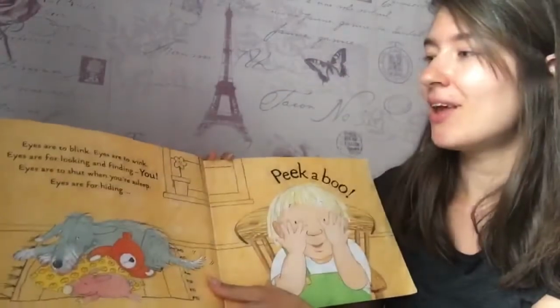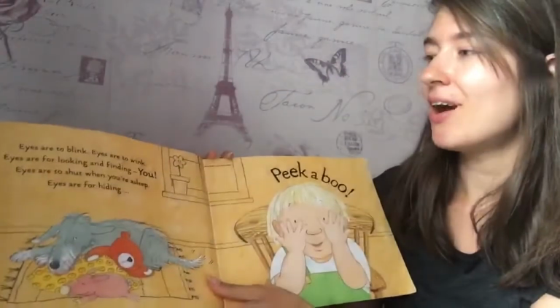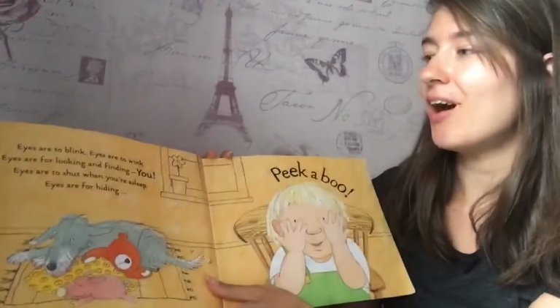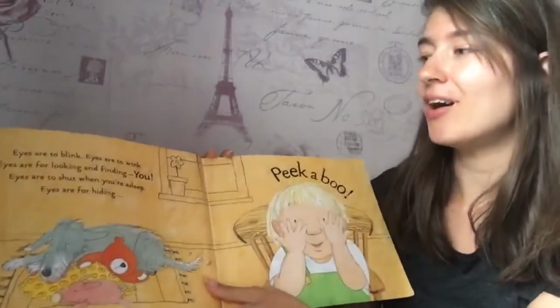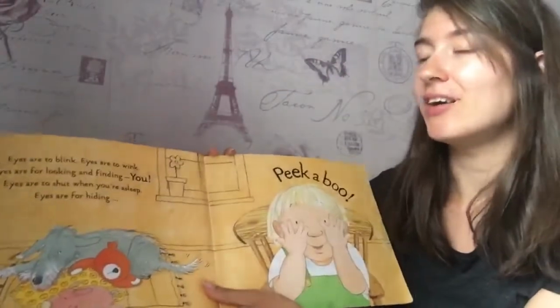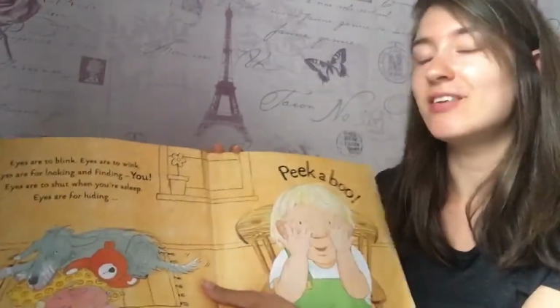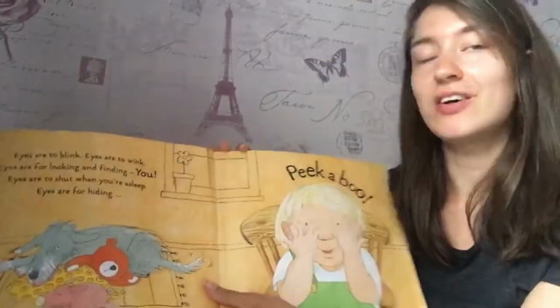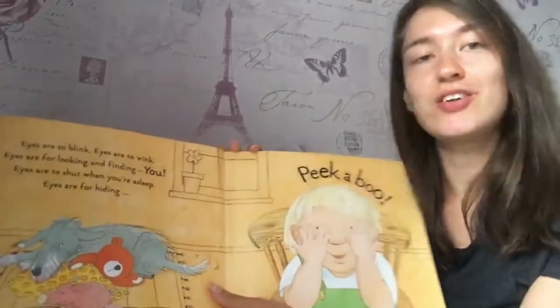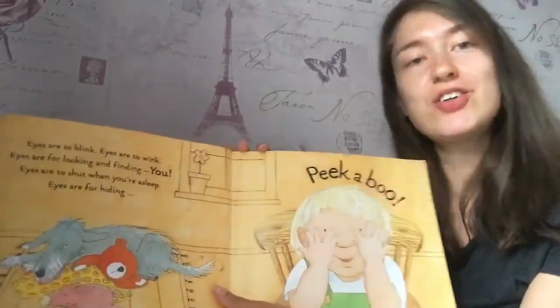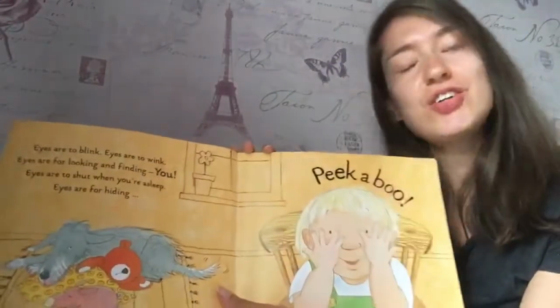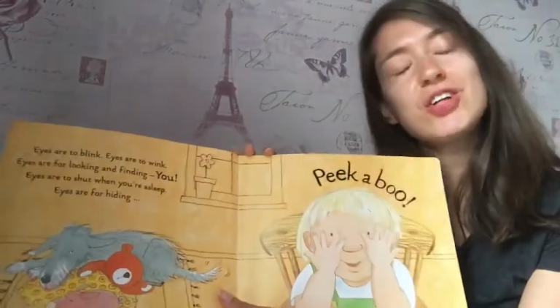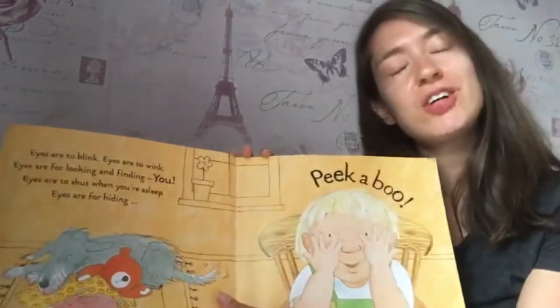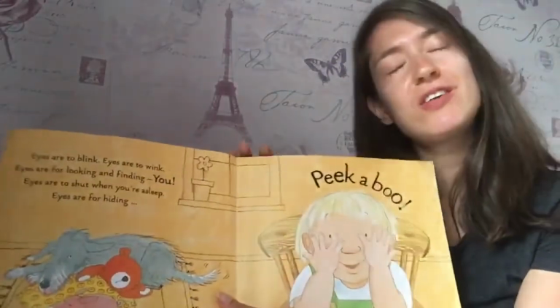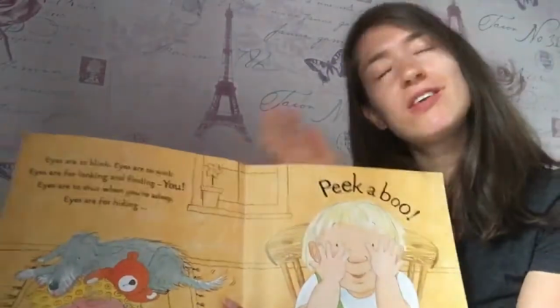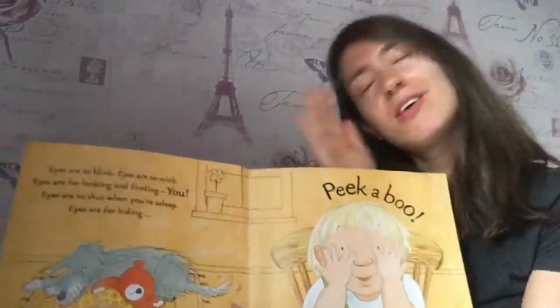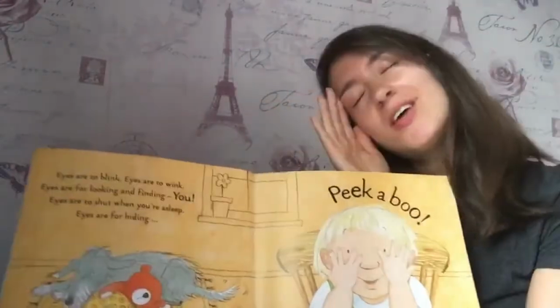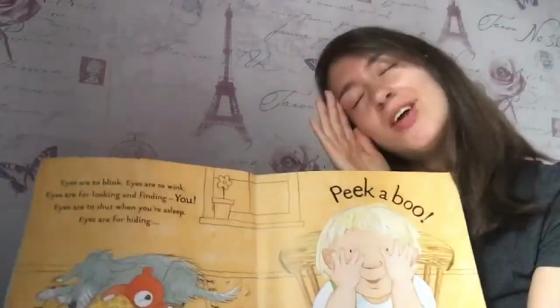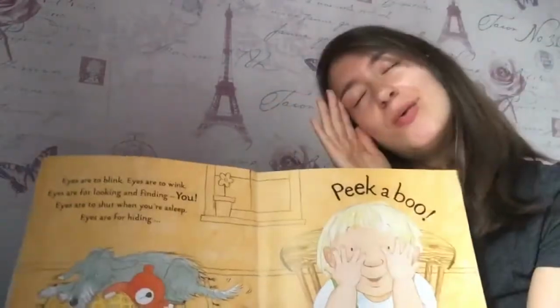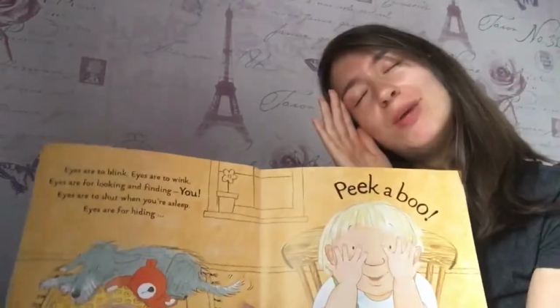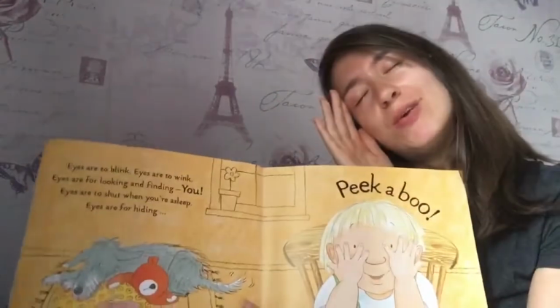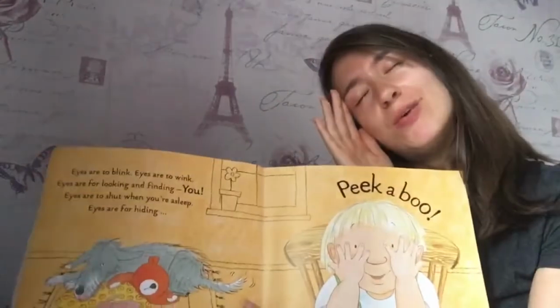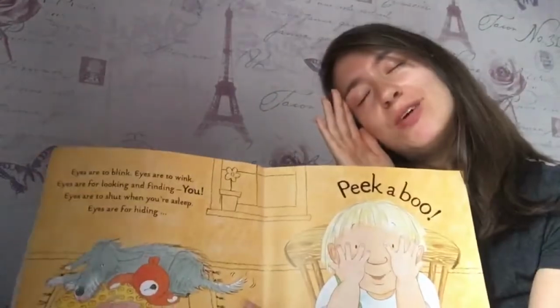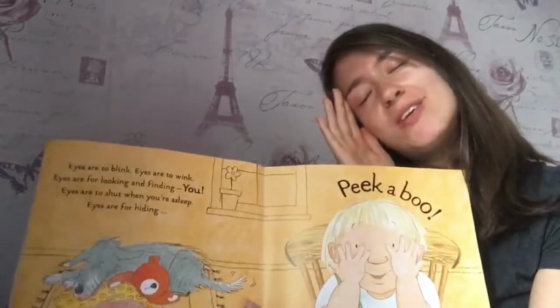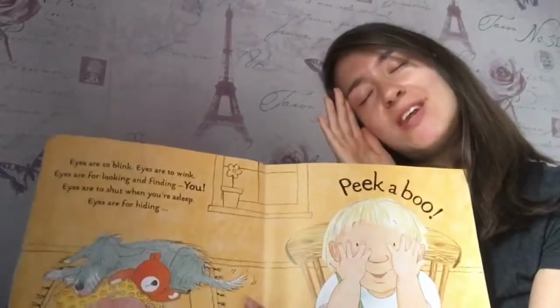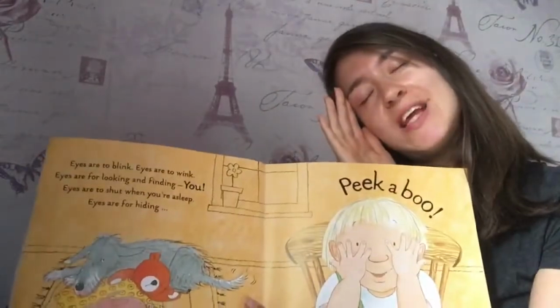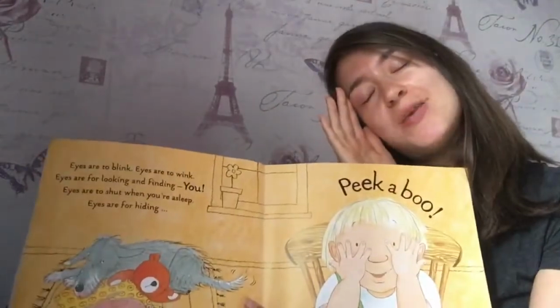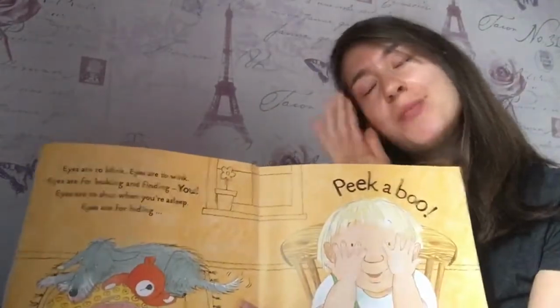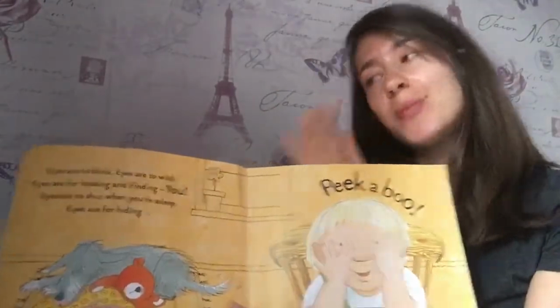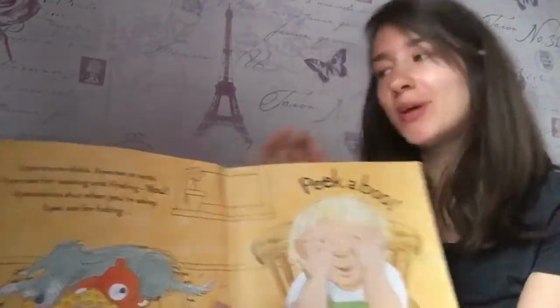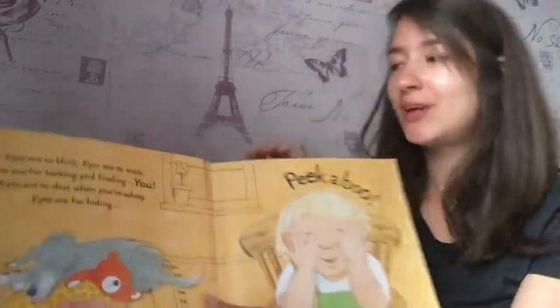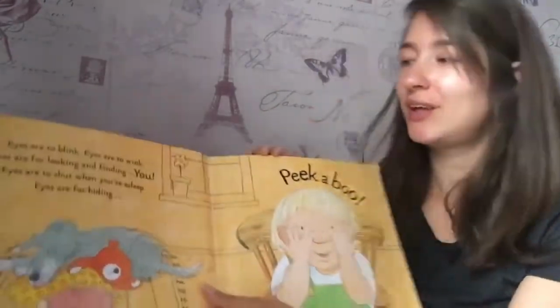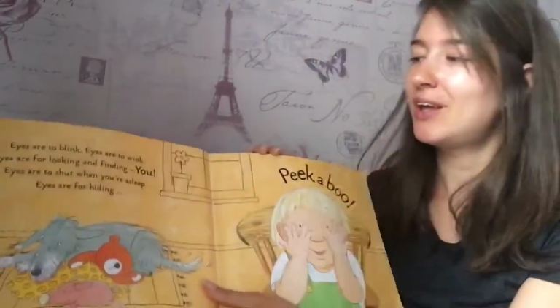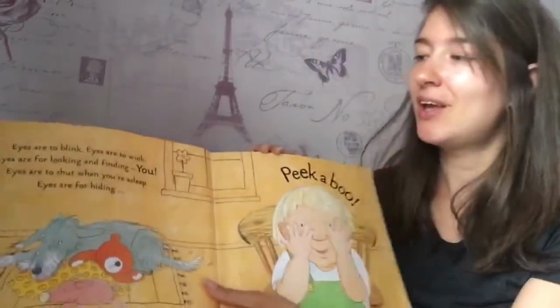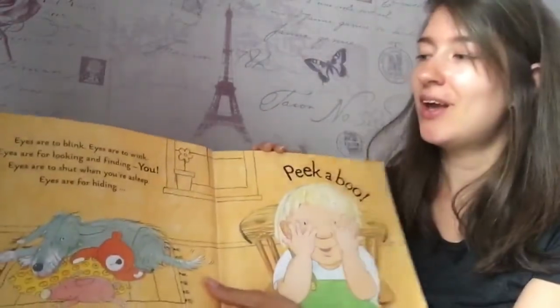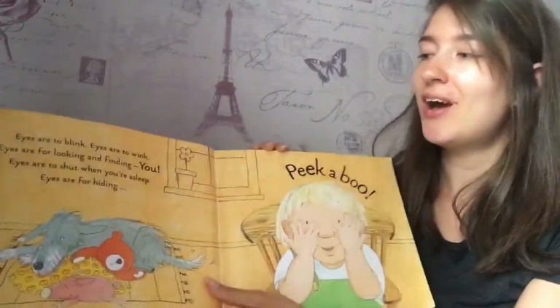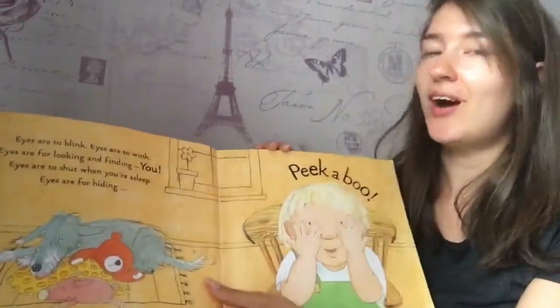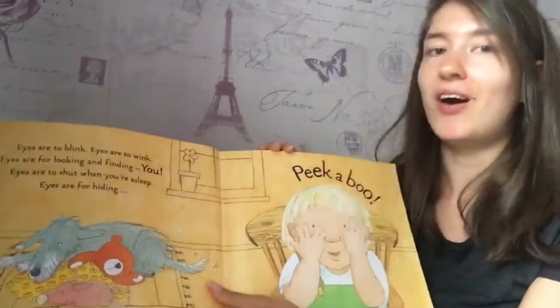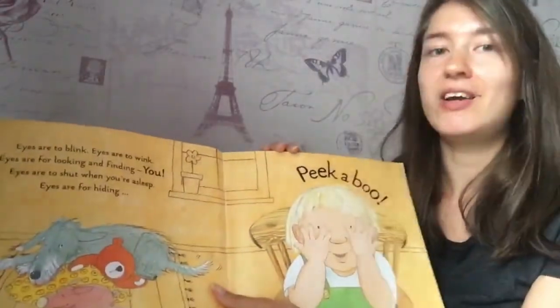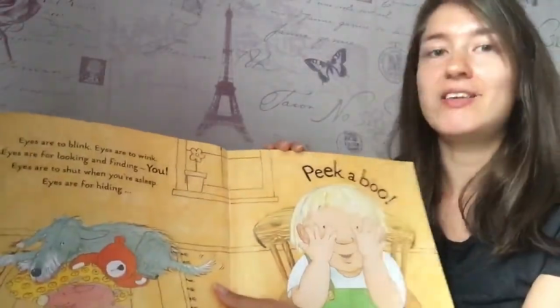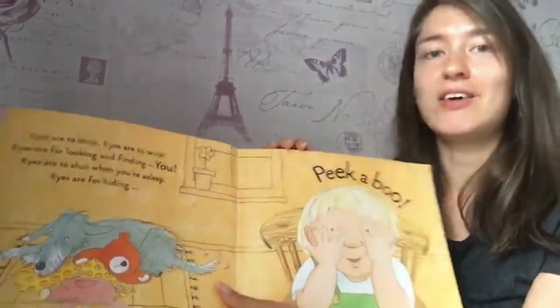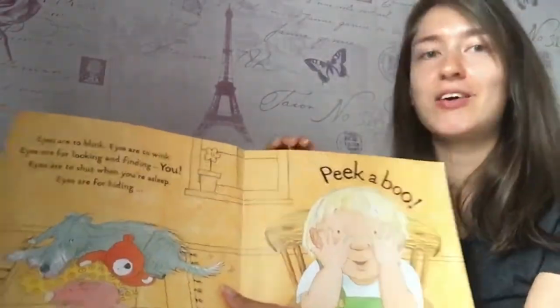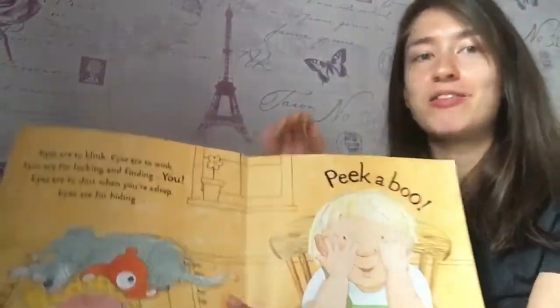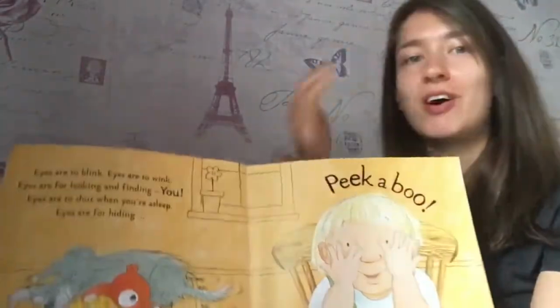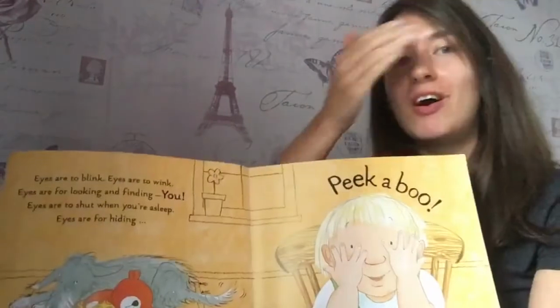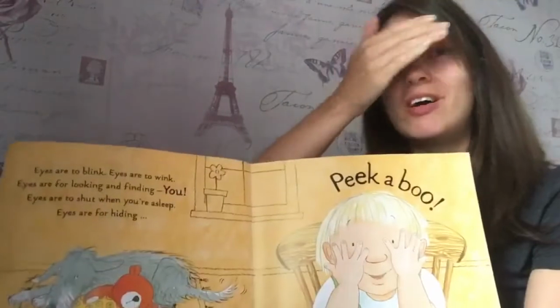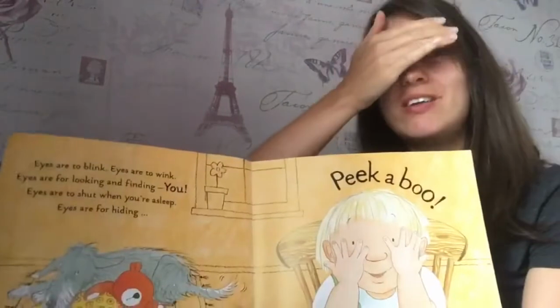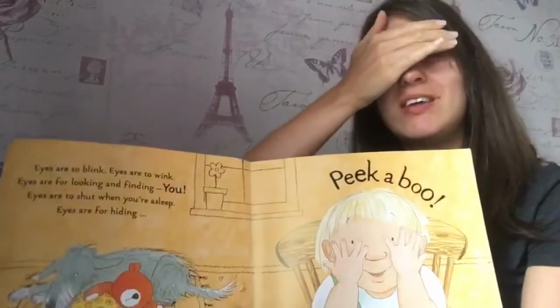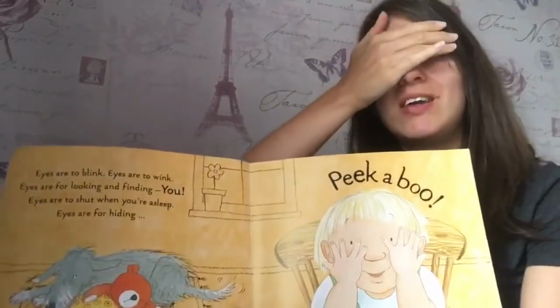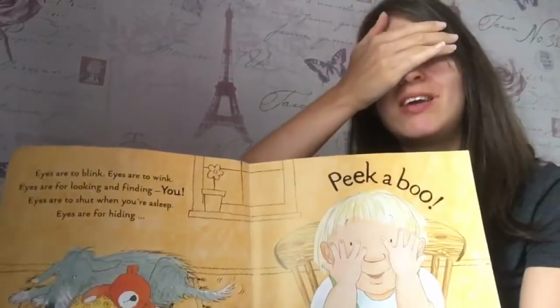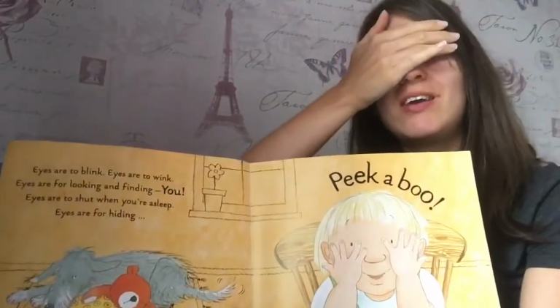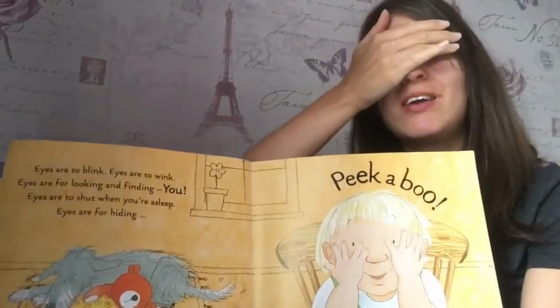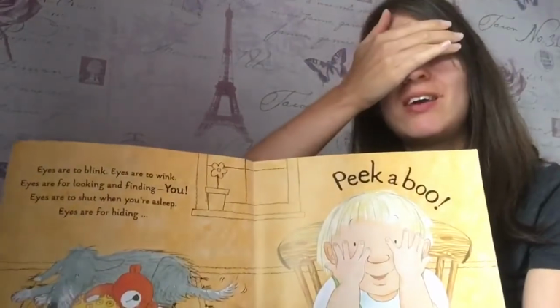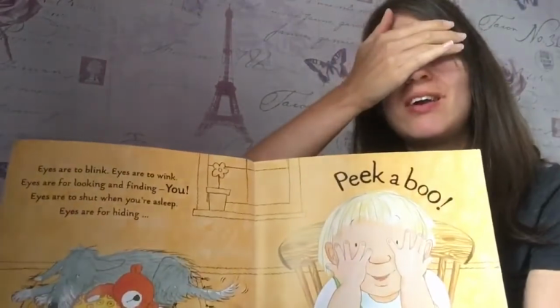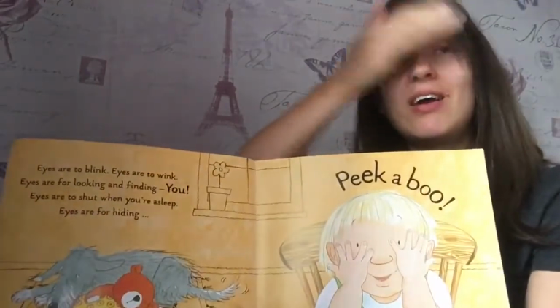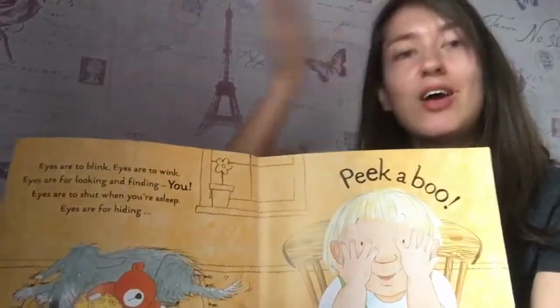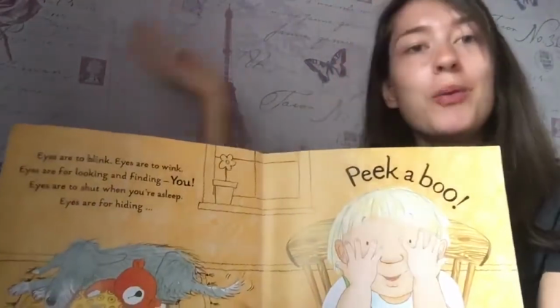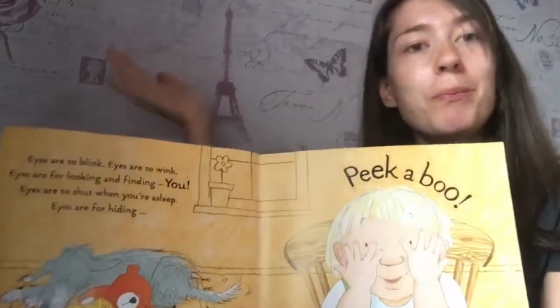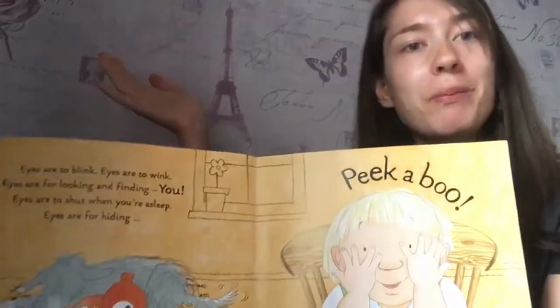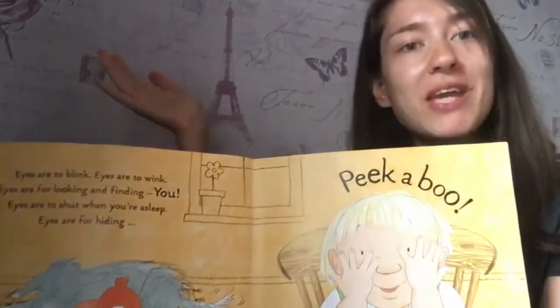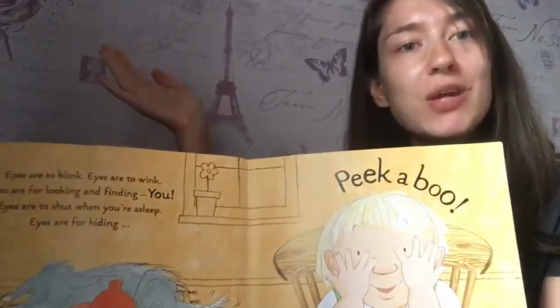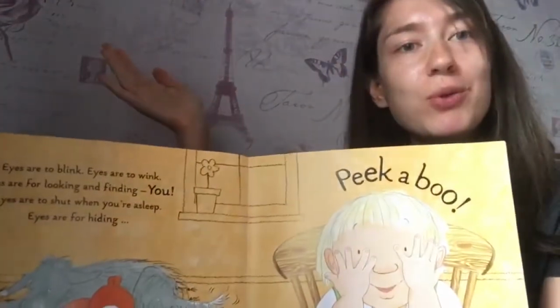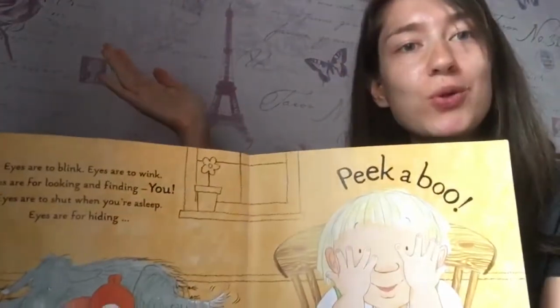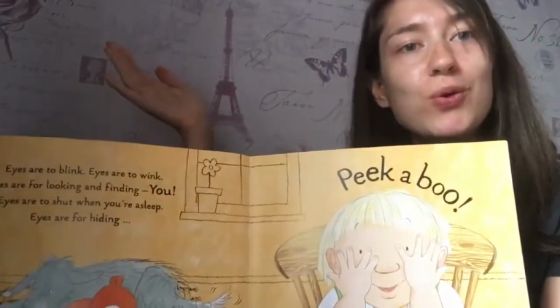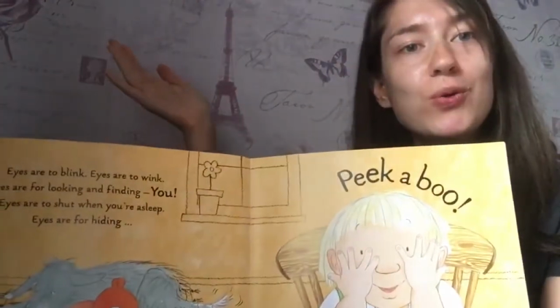Eyes are to shut when you're asleep. Eyes are for hiding. Peekaboo!